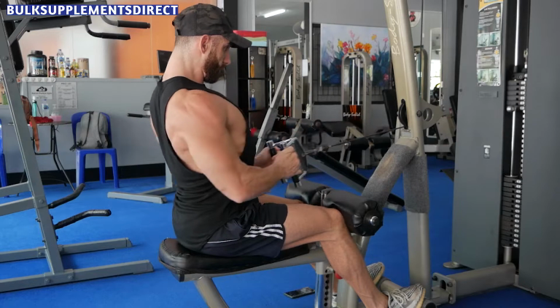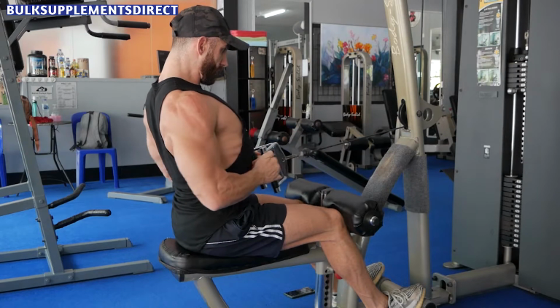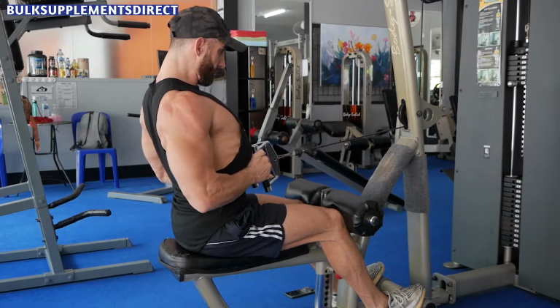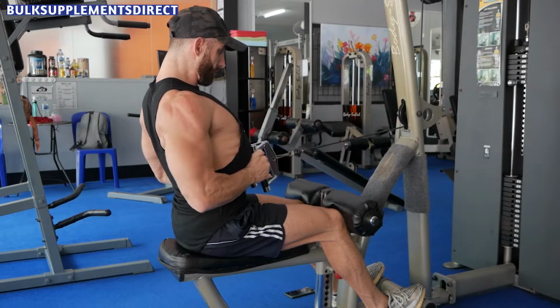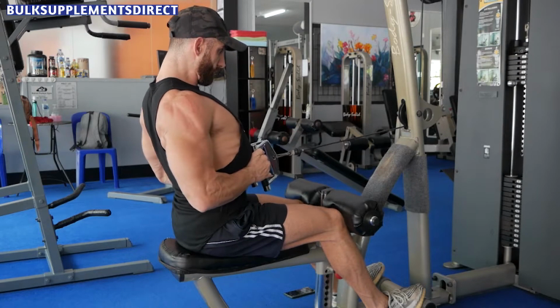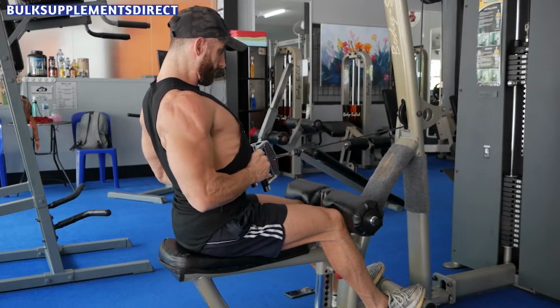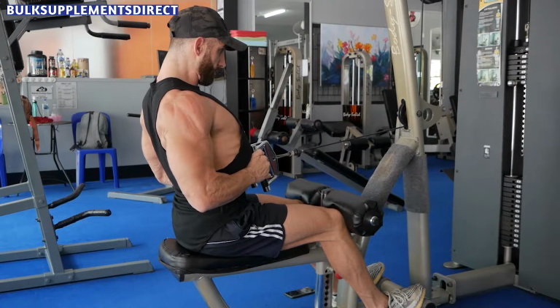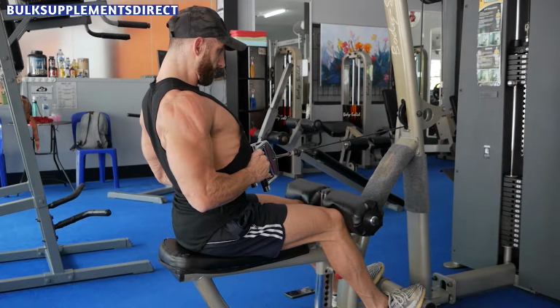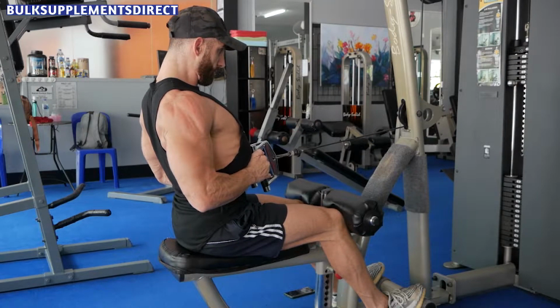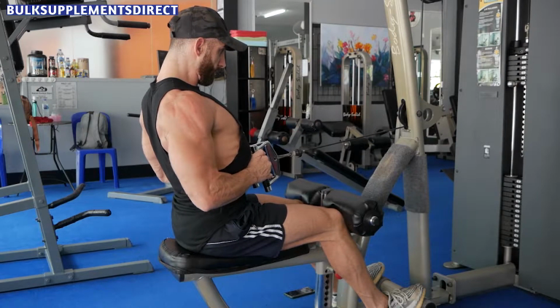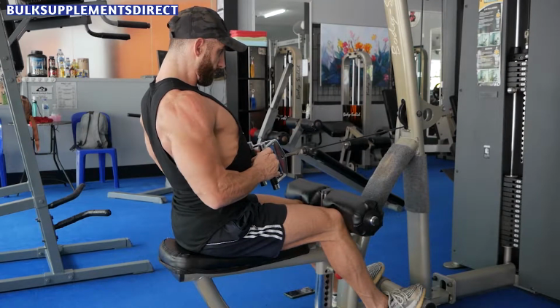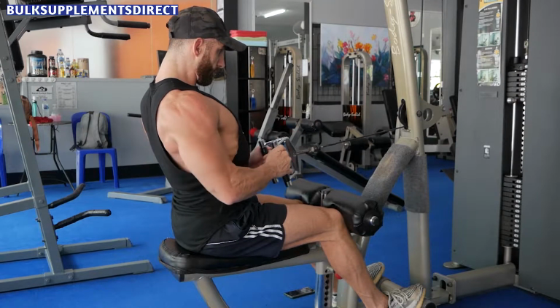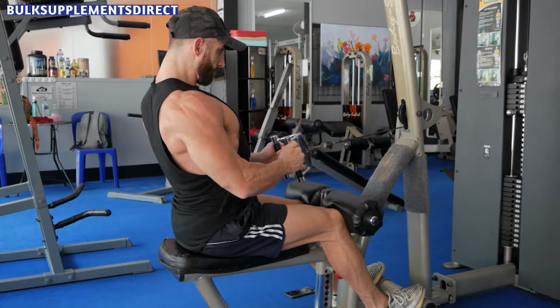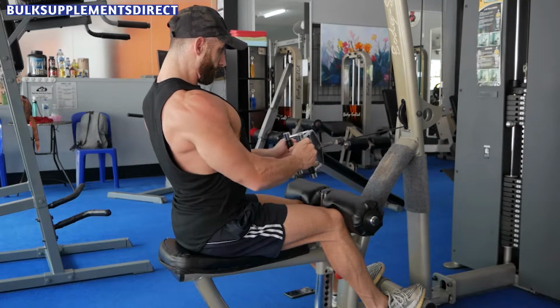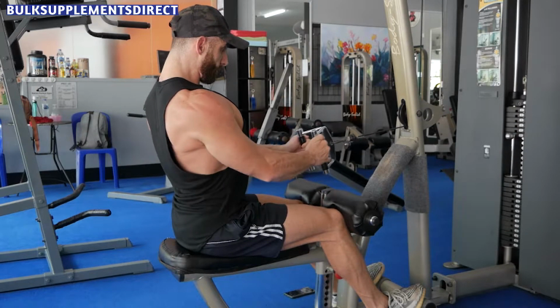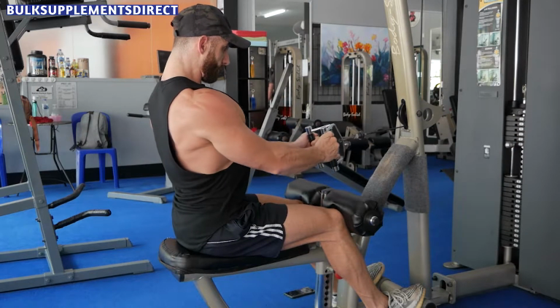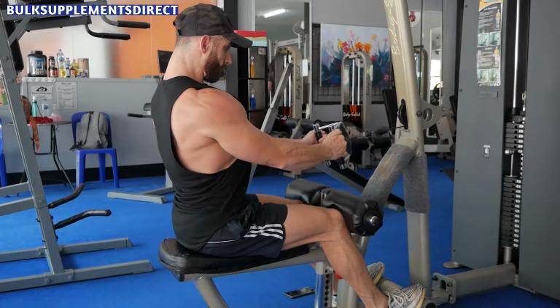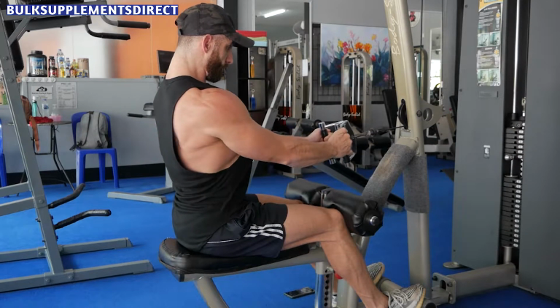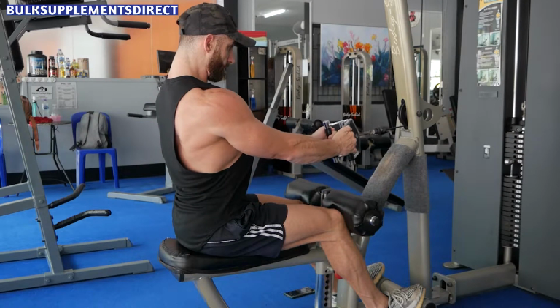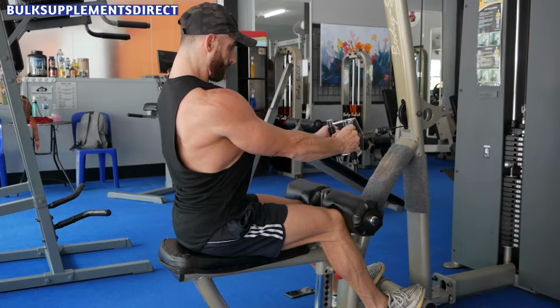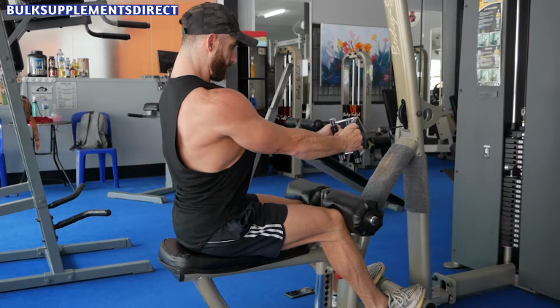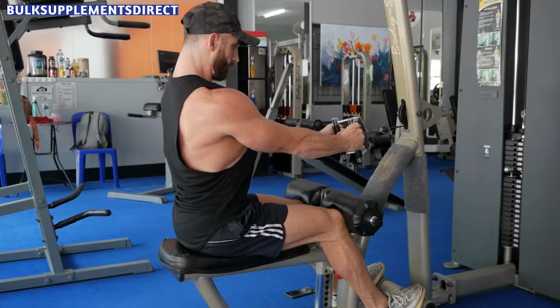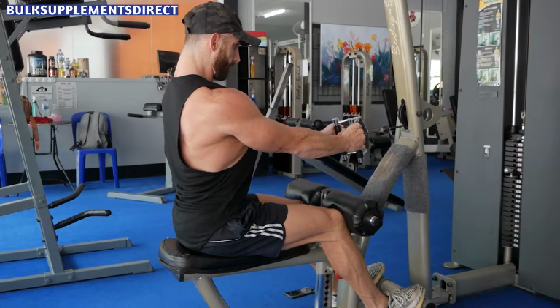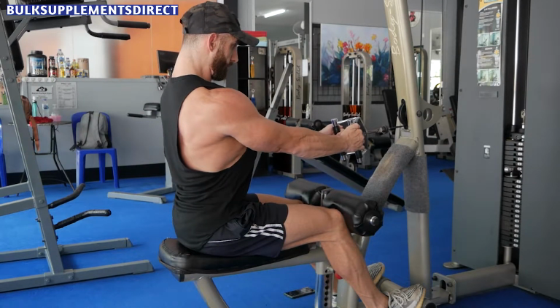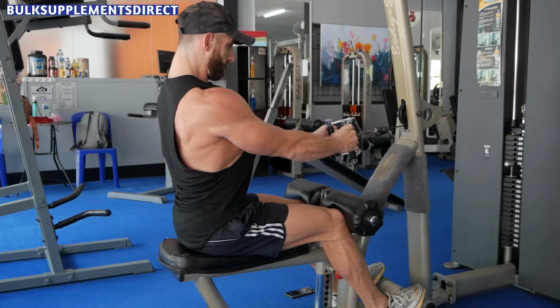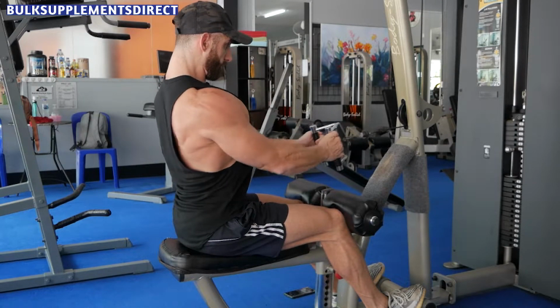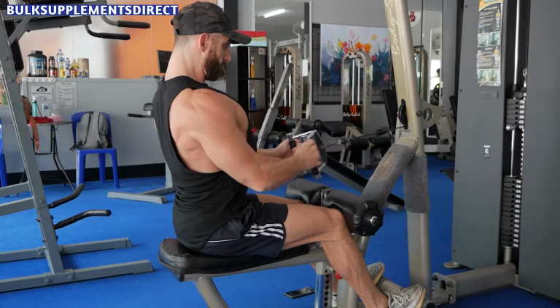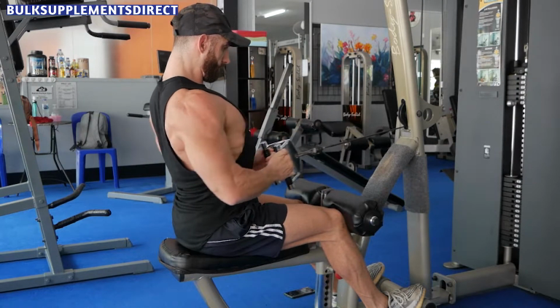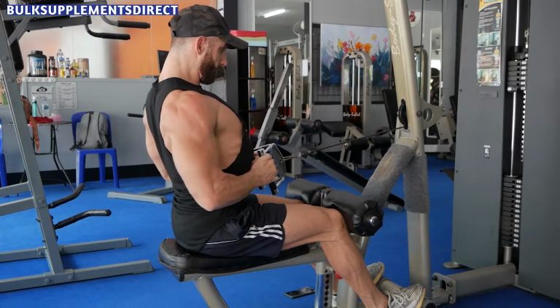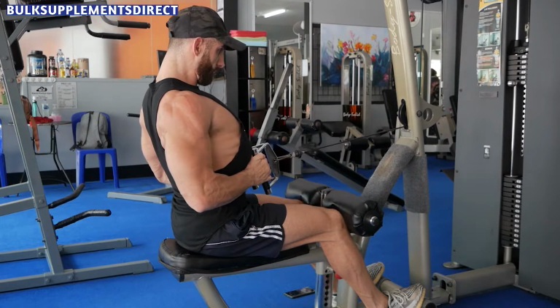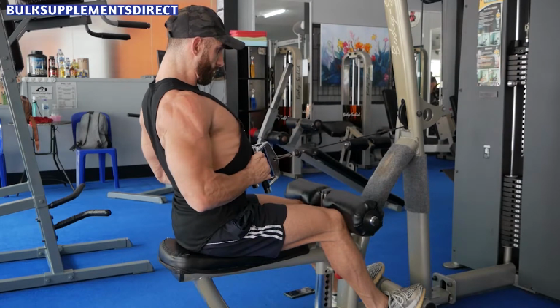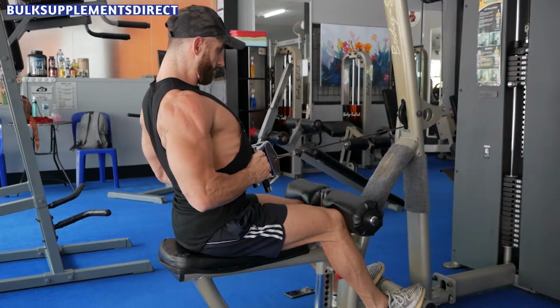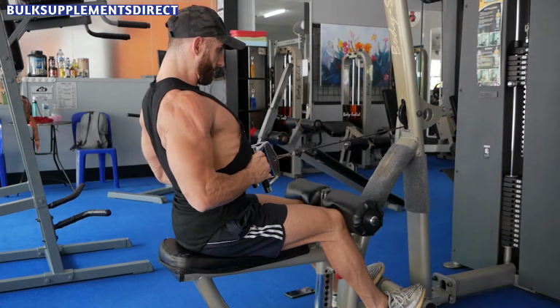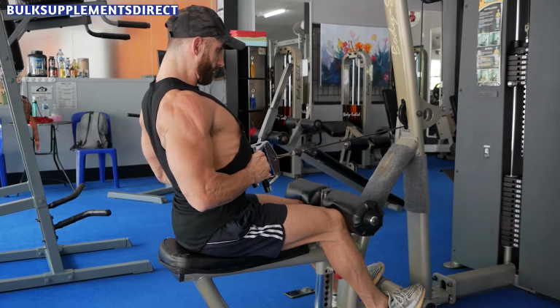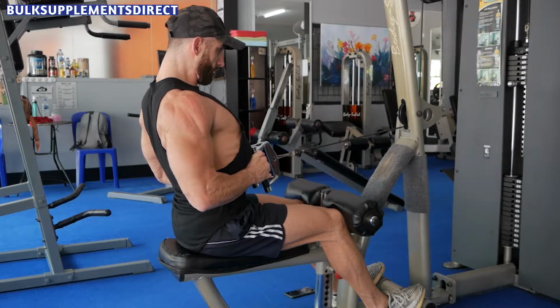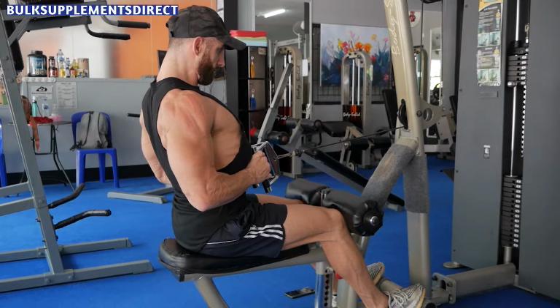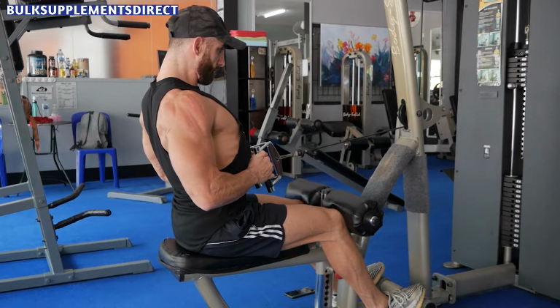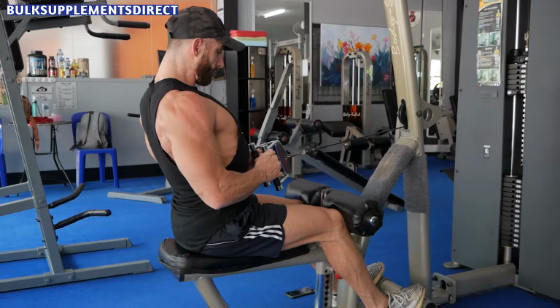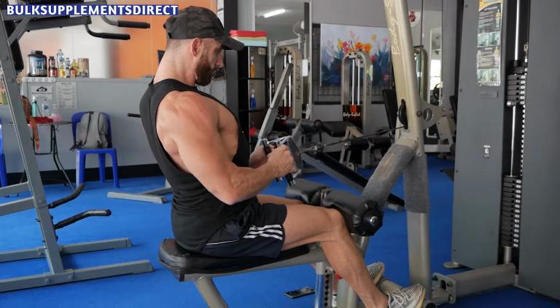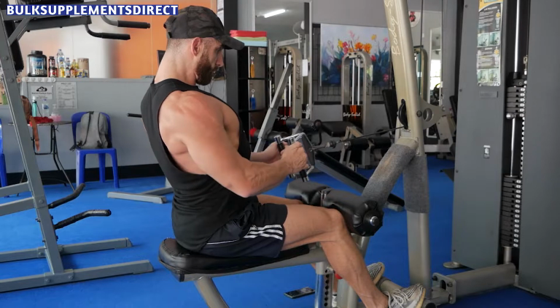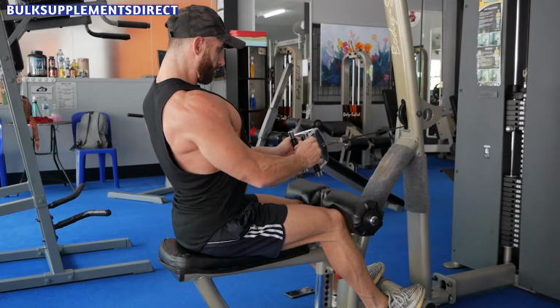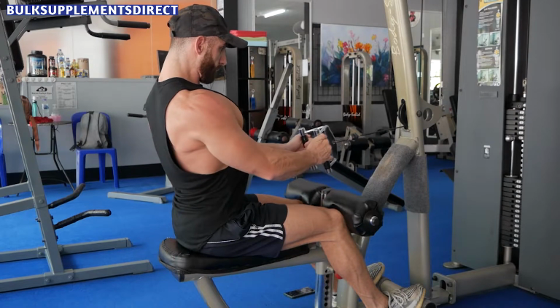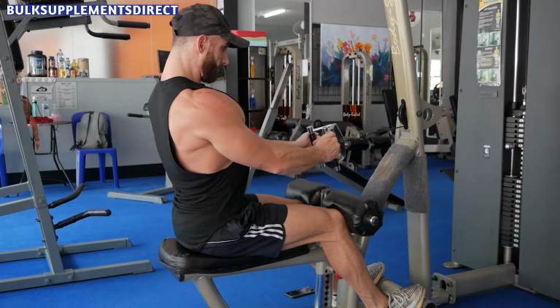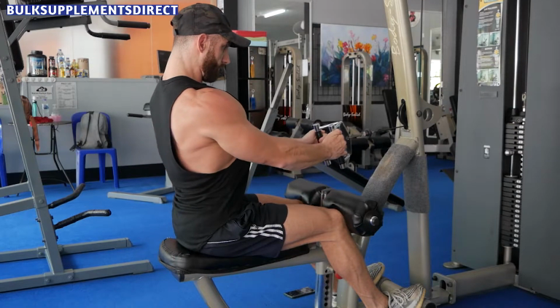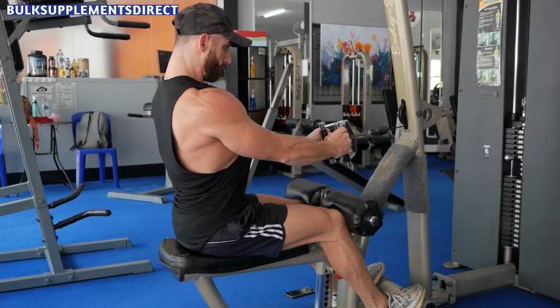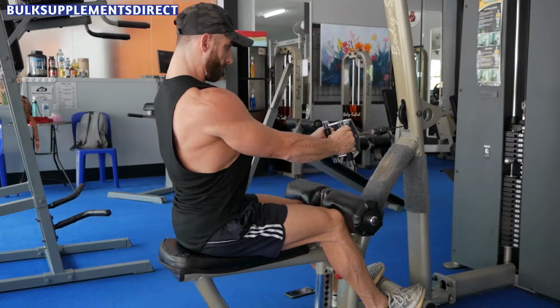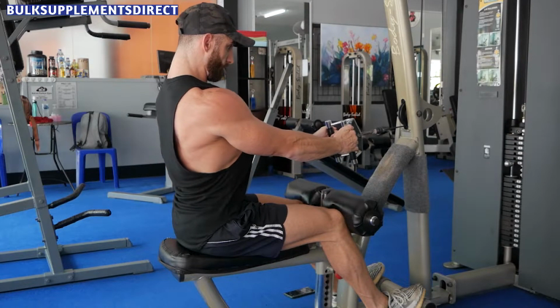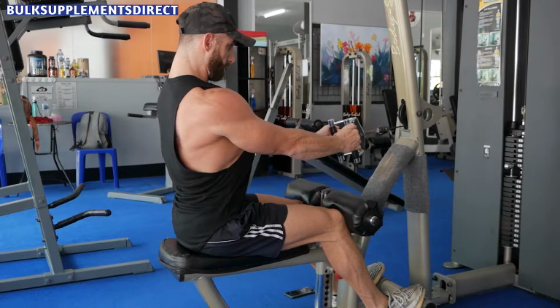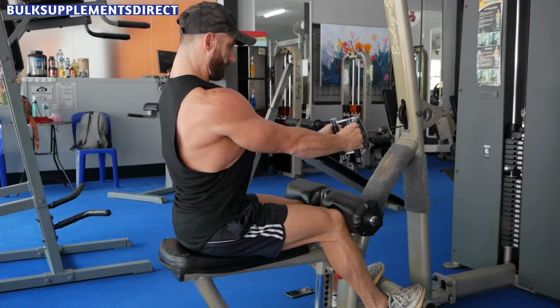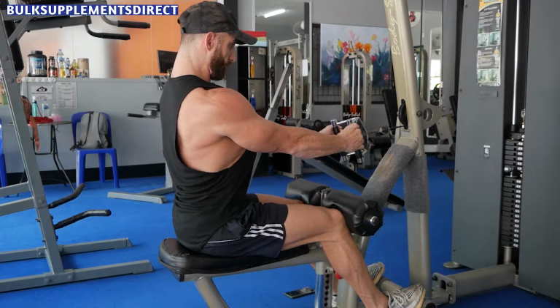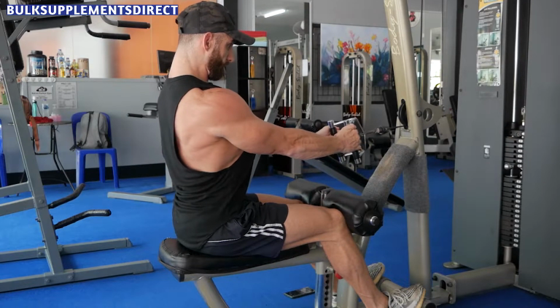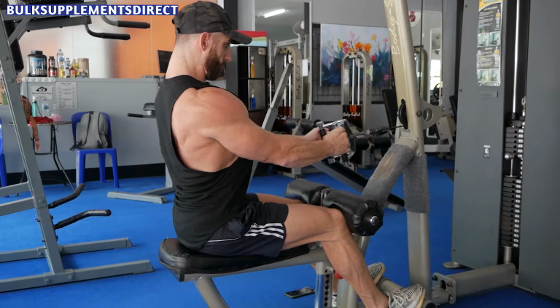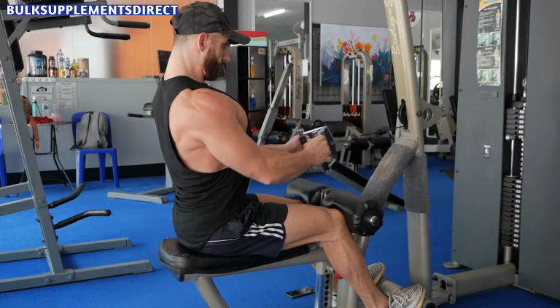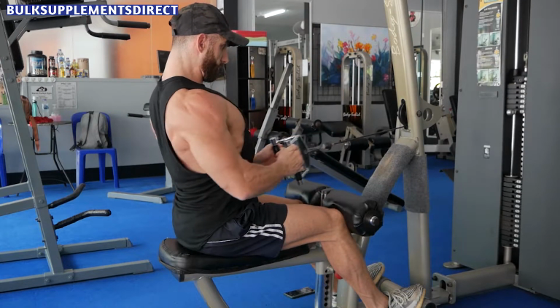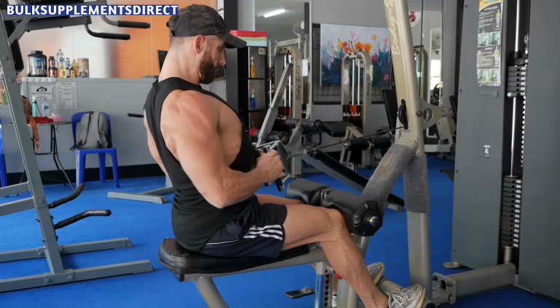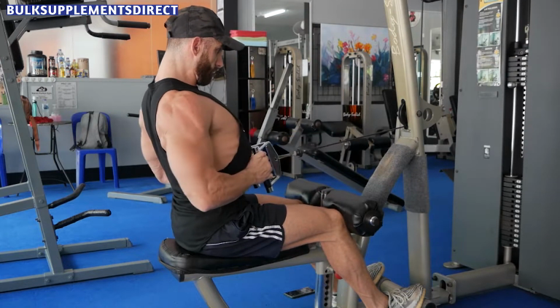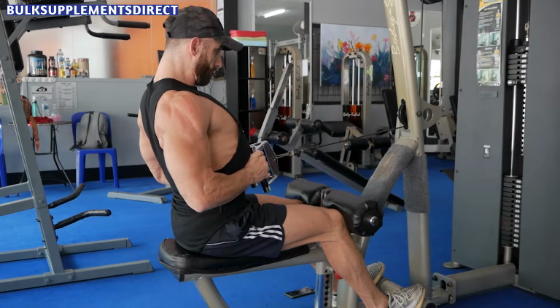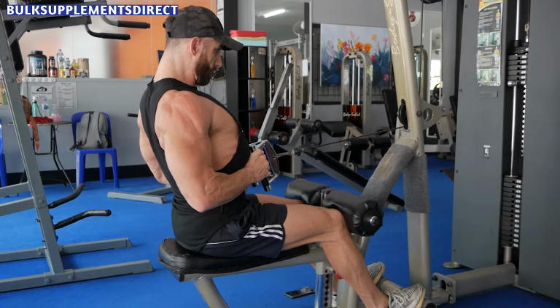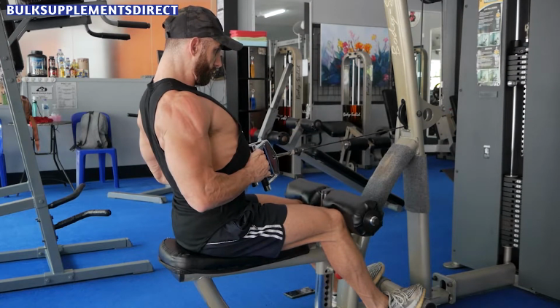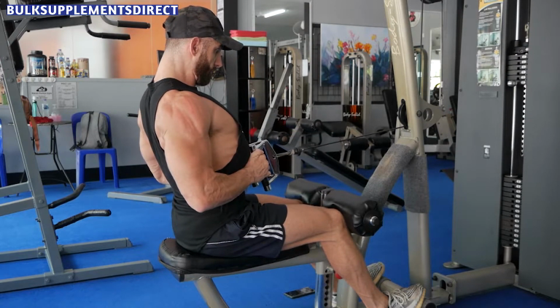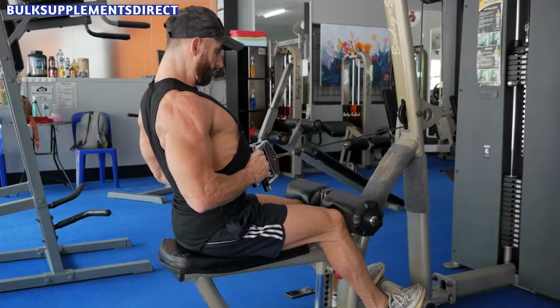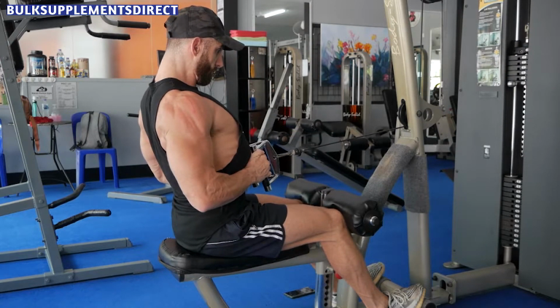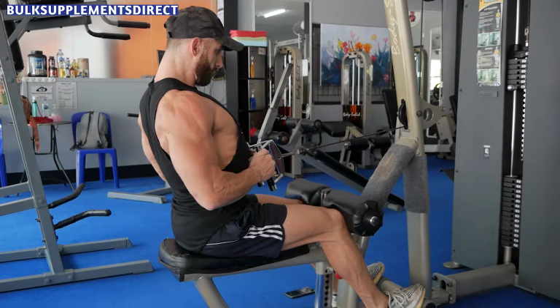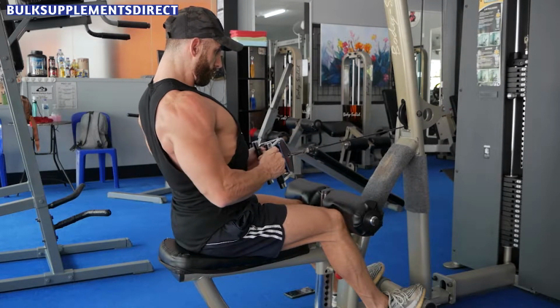Cable rows — another great exercise for targeting the lats. To do this exercise, start by sitting on a row machine and grabbing the handles with an overhand grip.